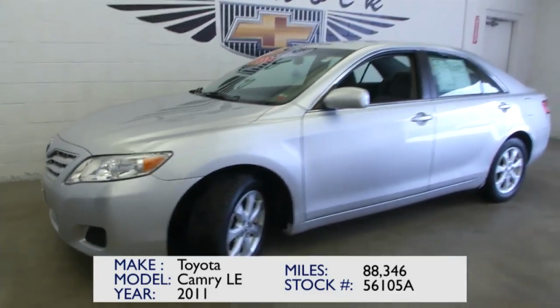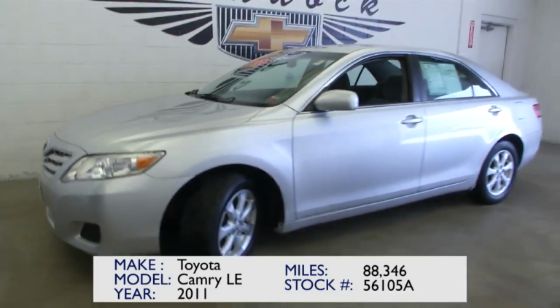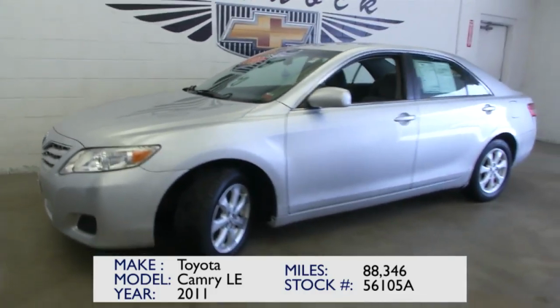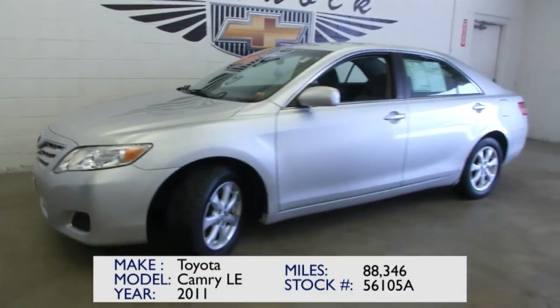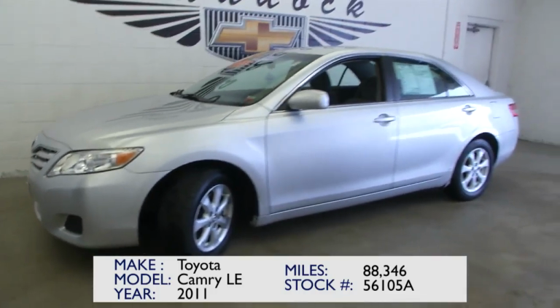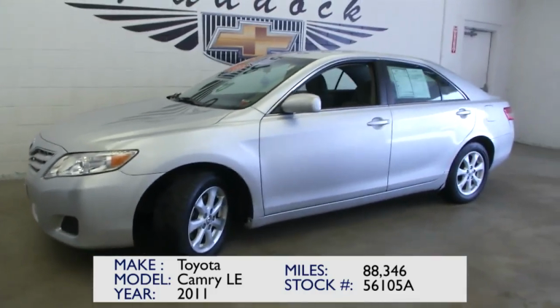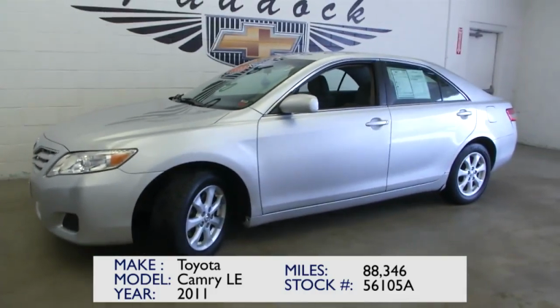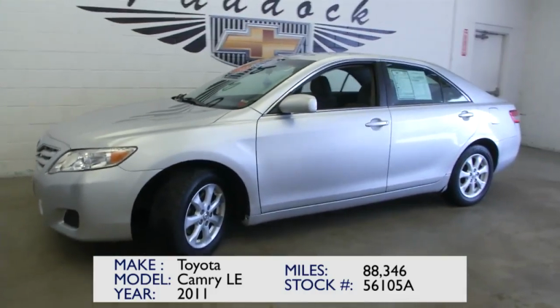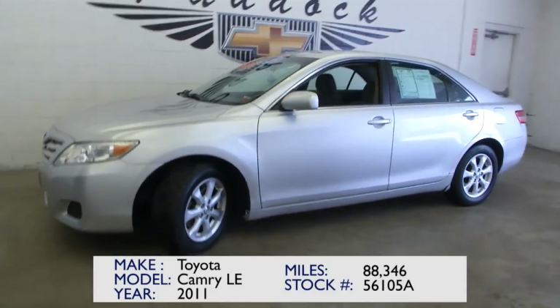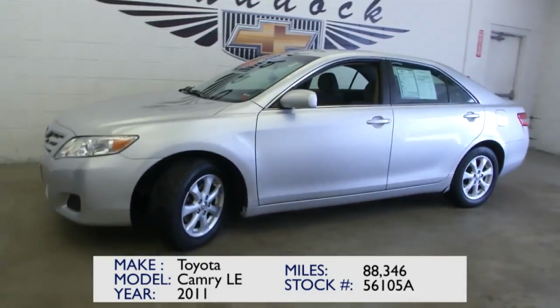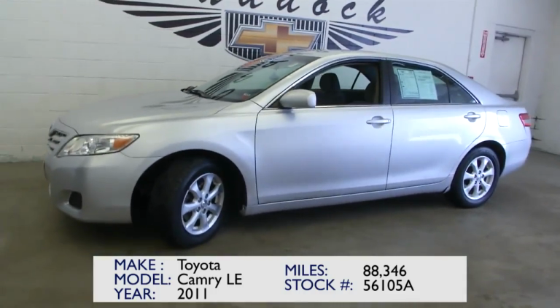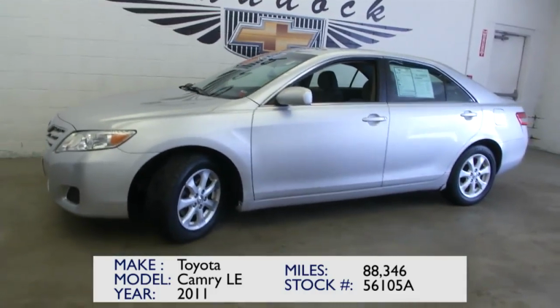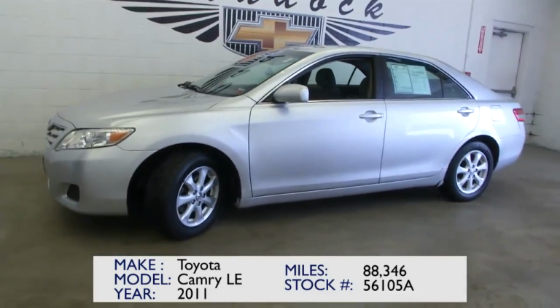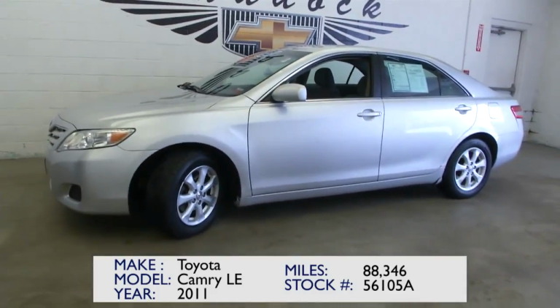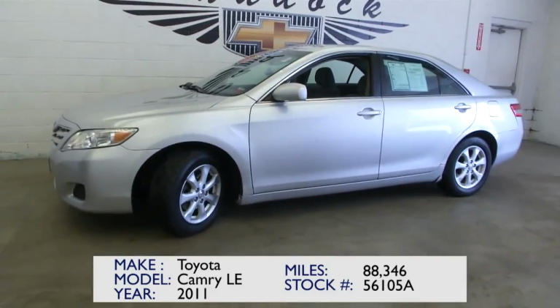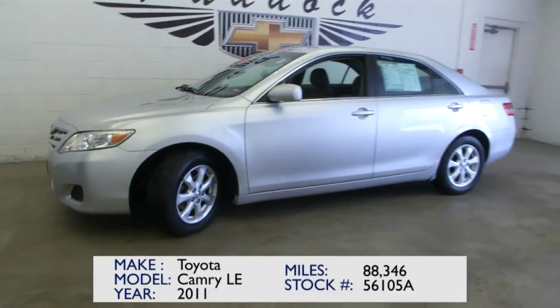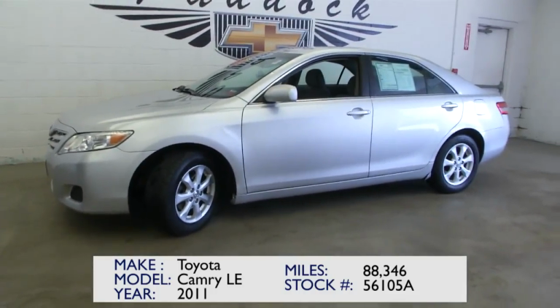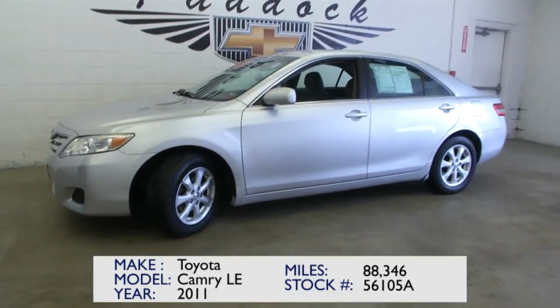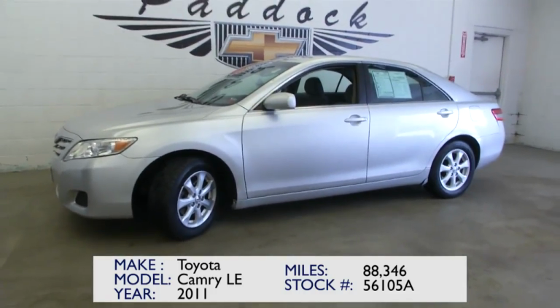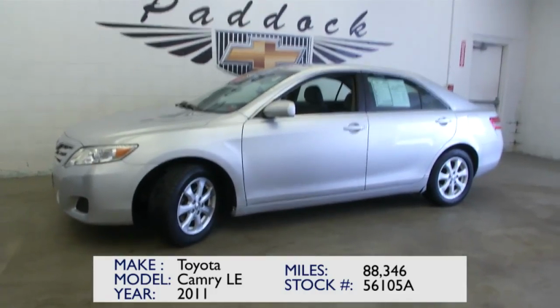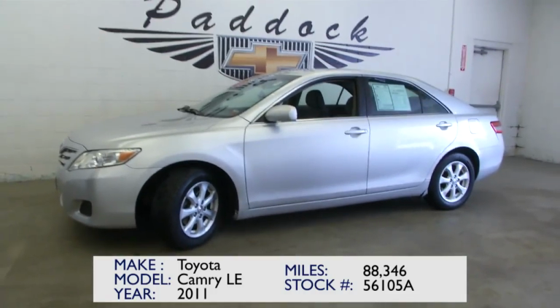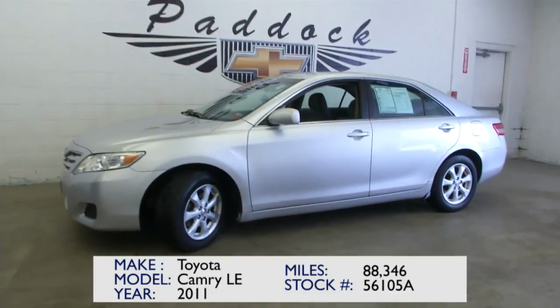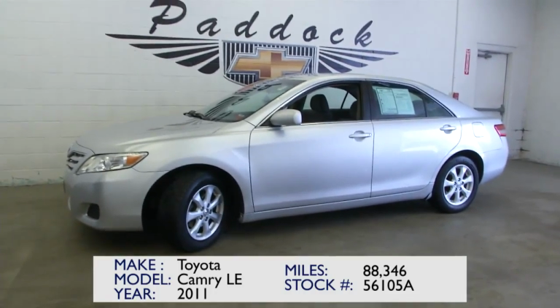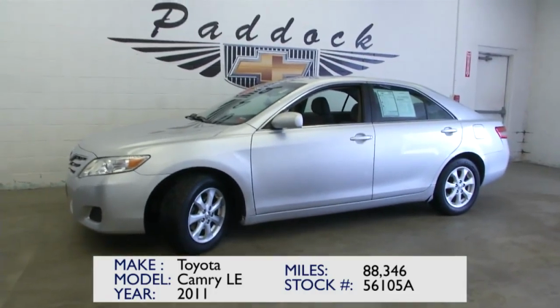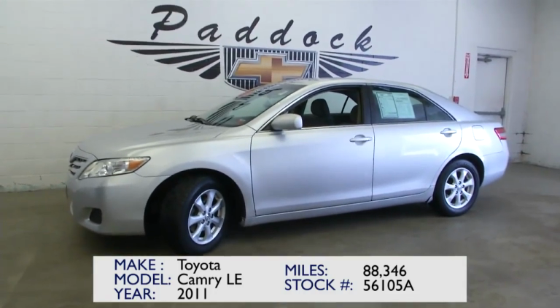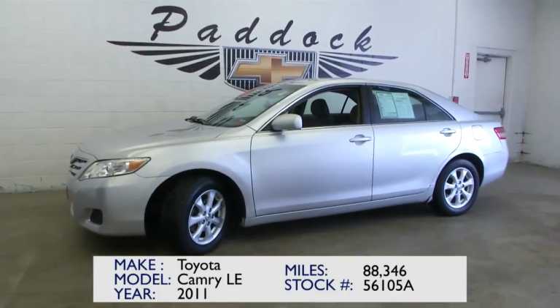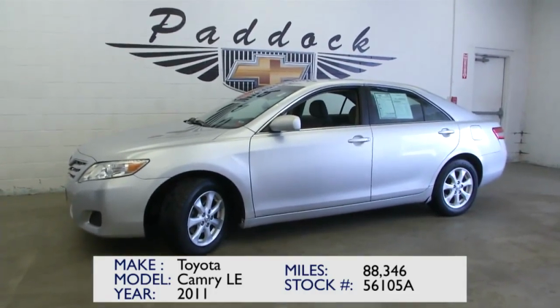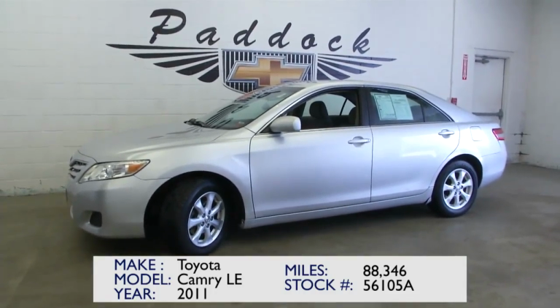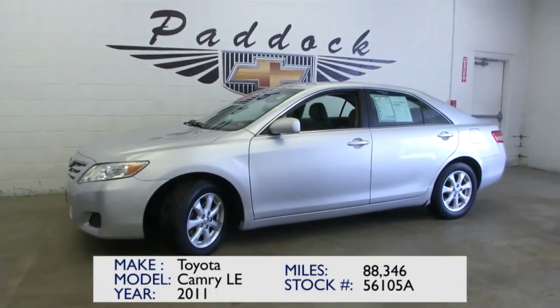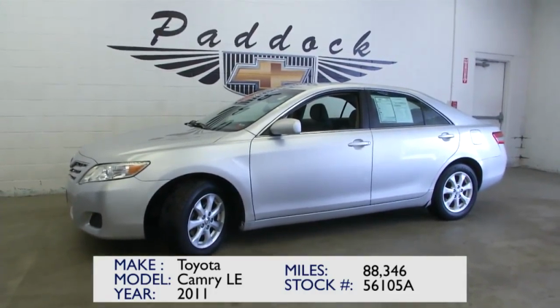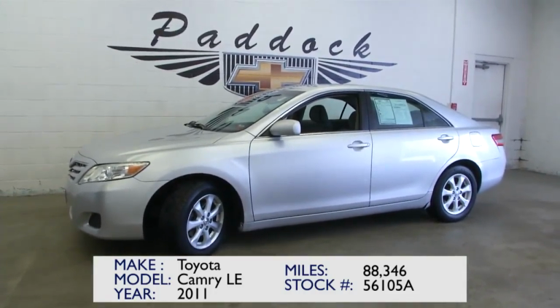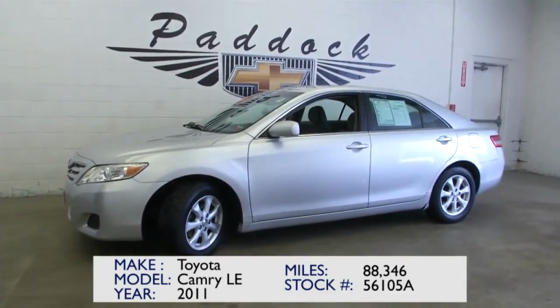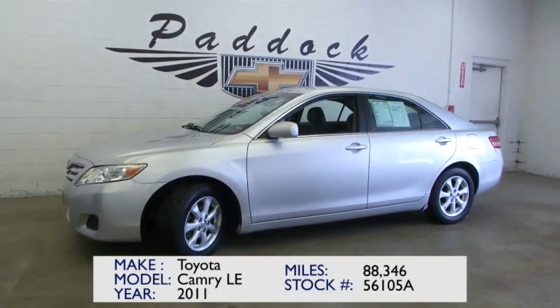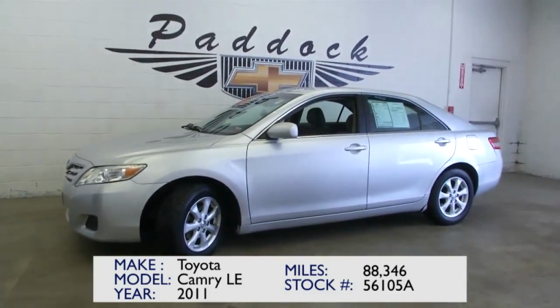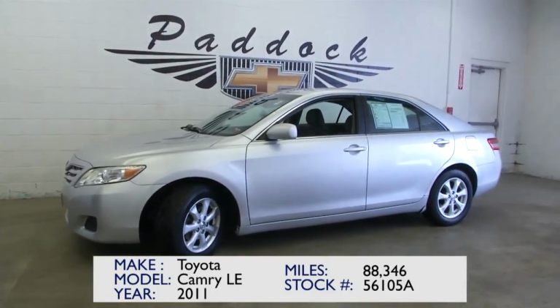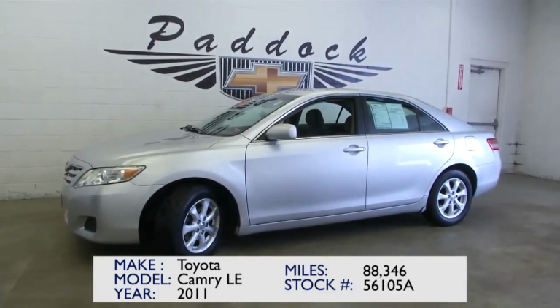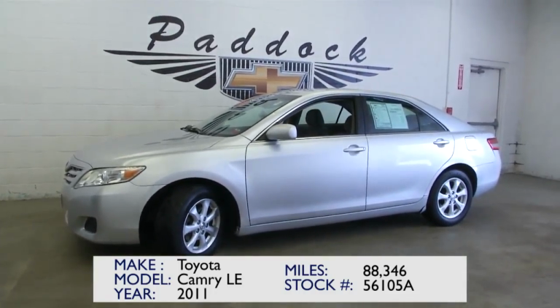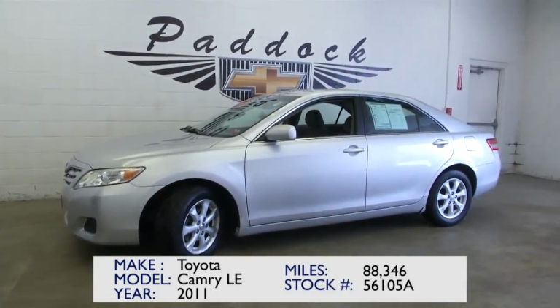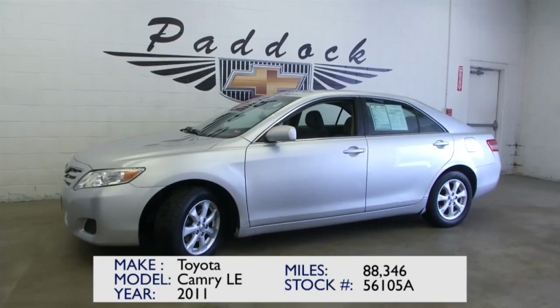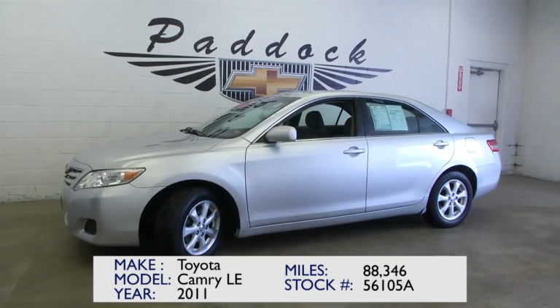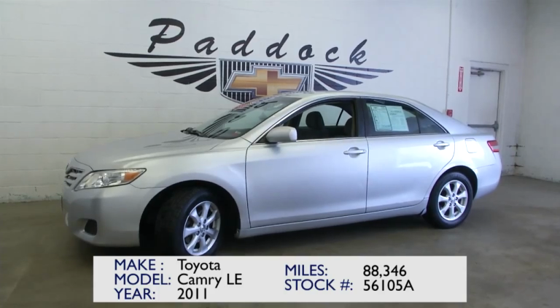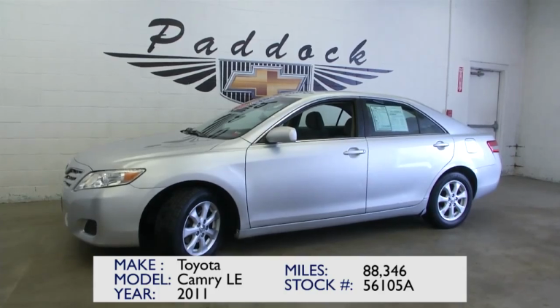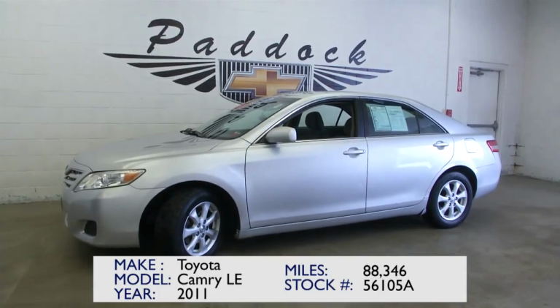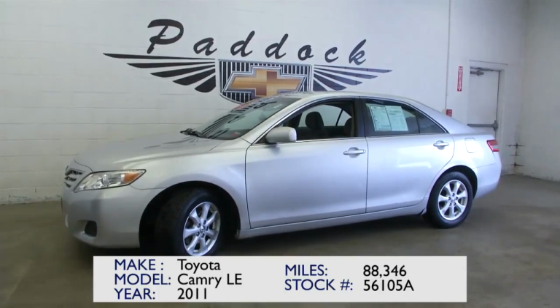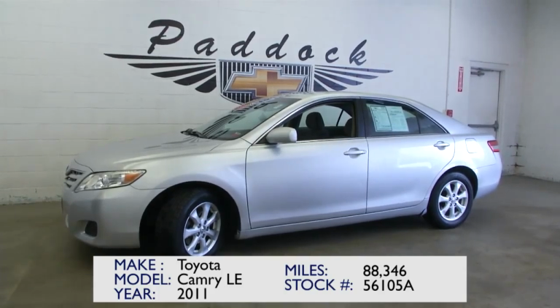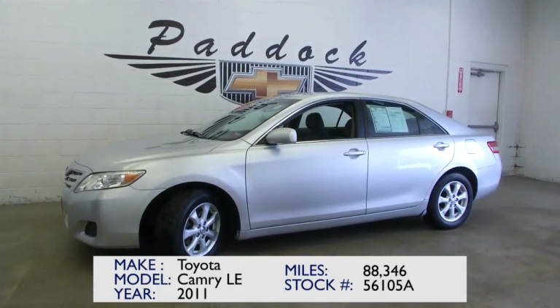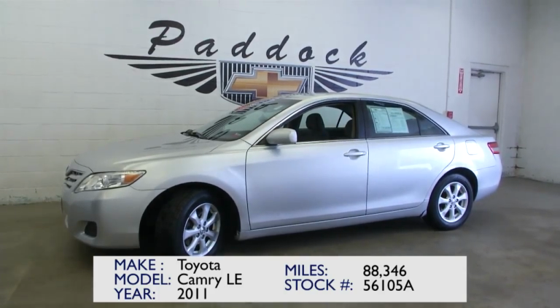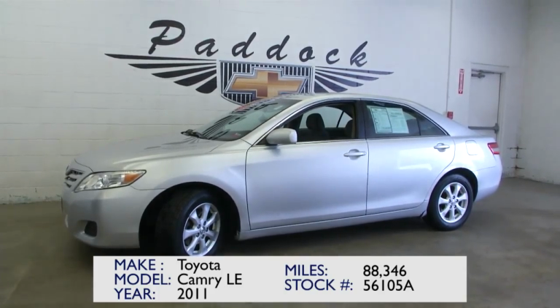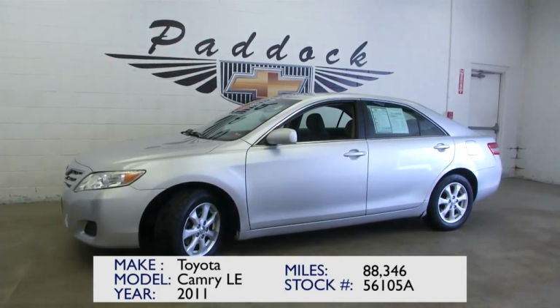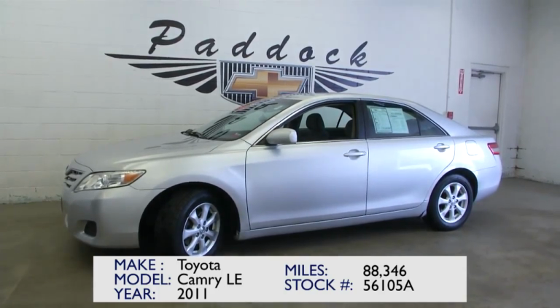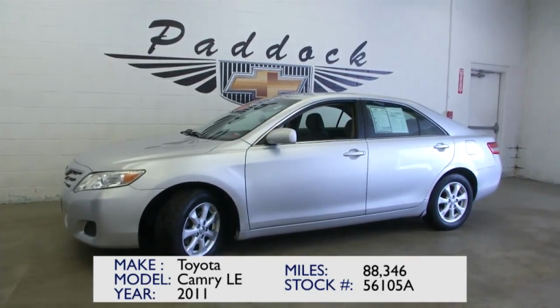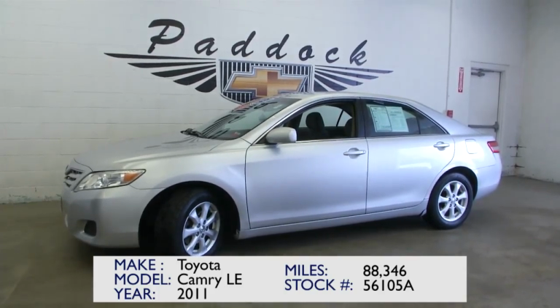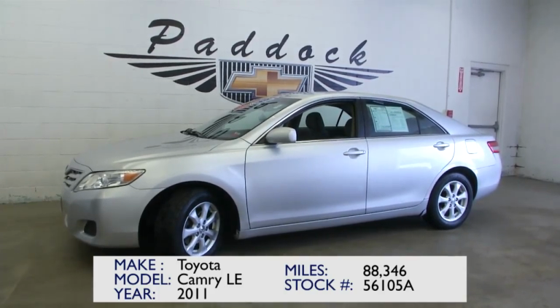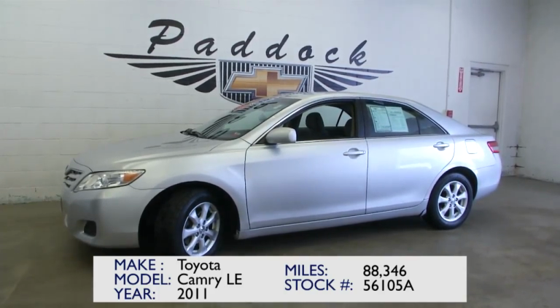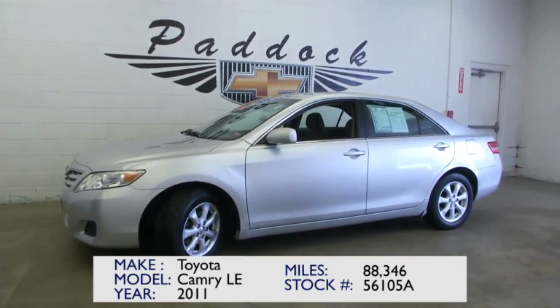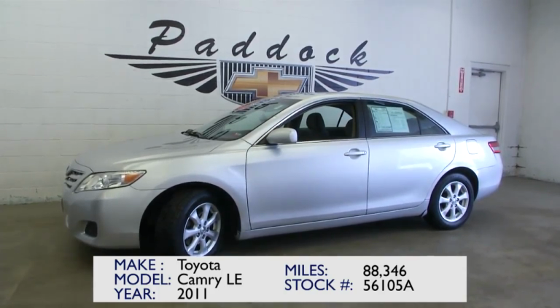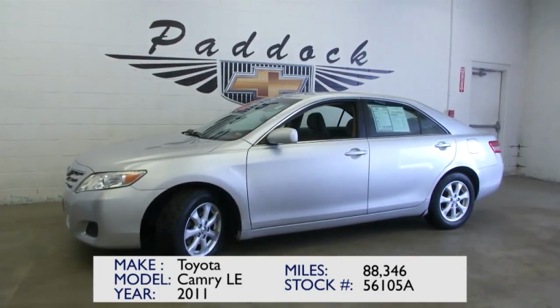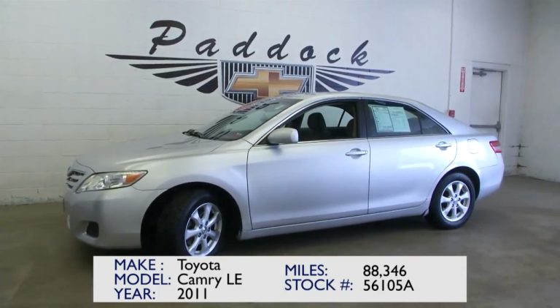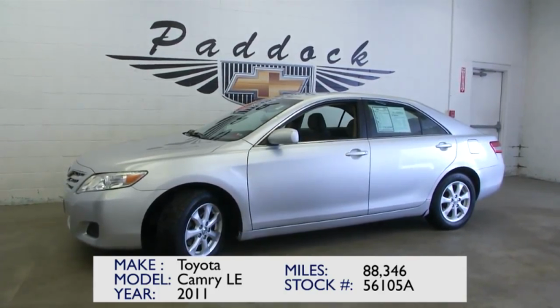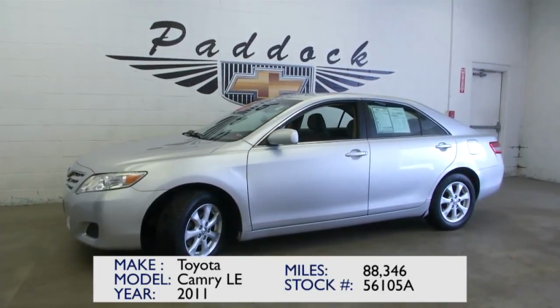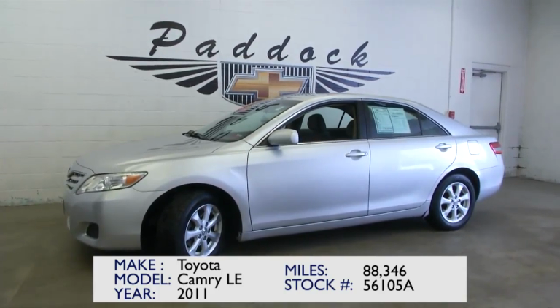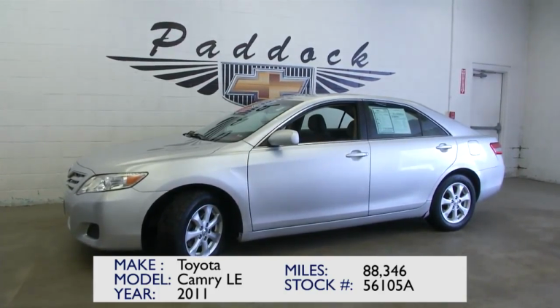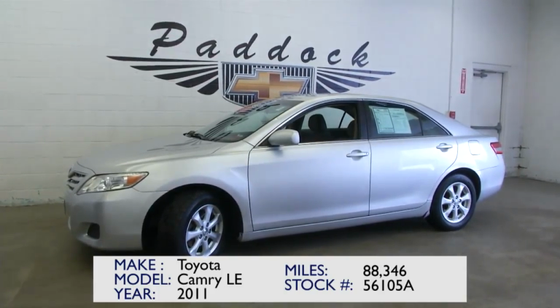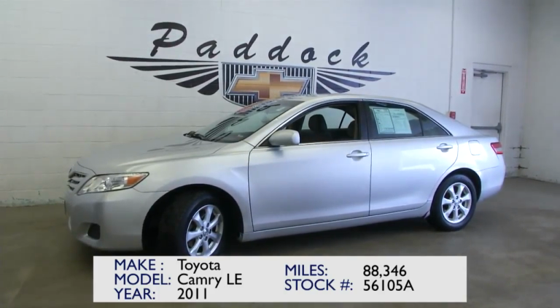So here's a great looking 2011 Toyota Camry. Give us a call at 876-0945.